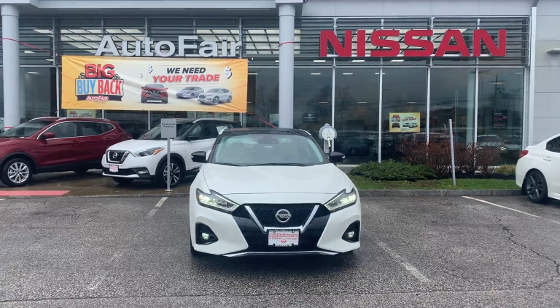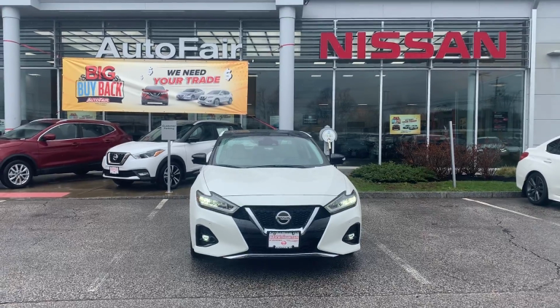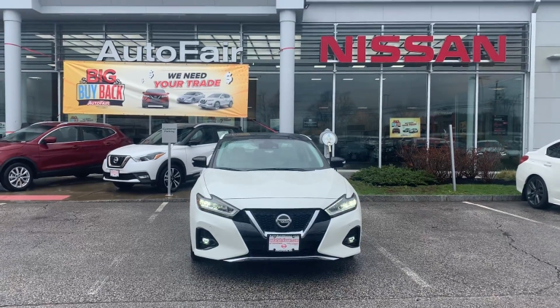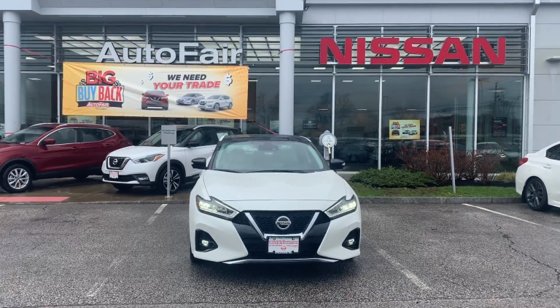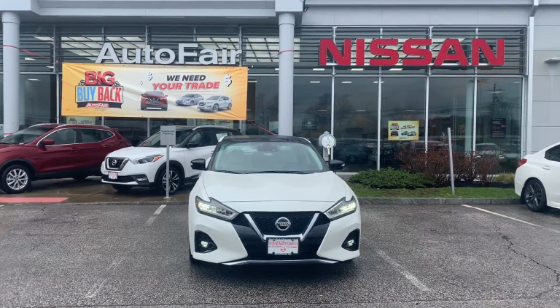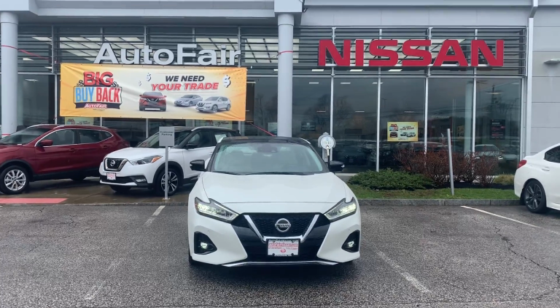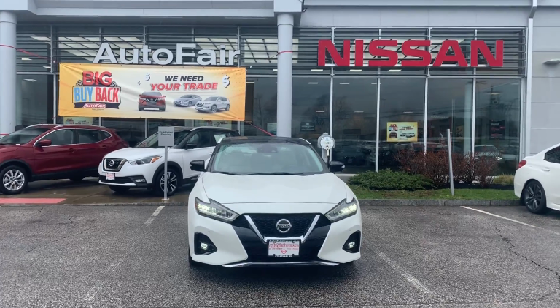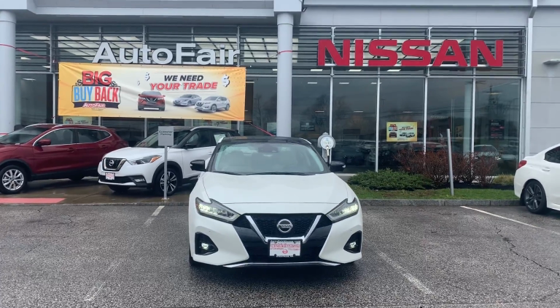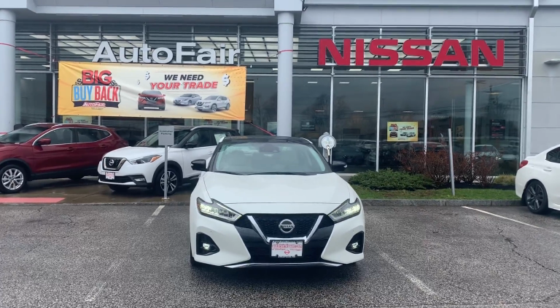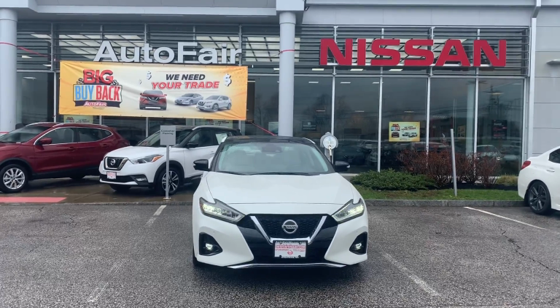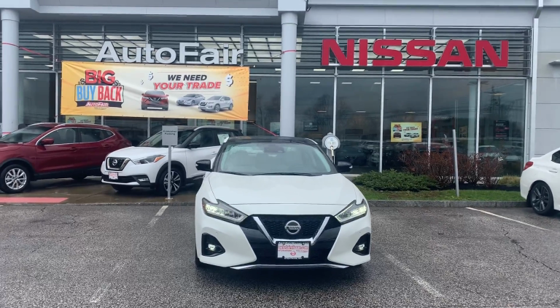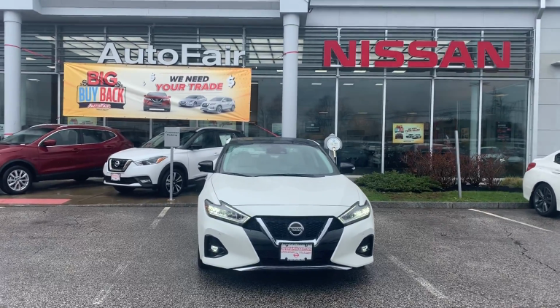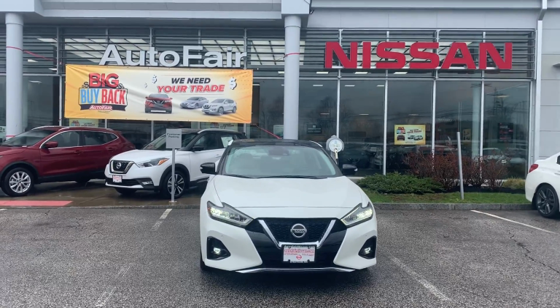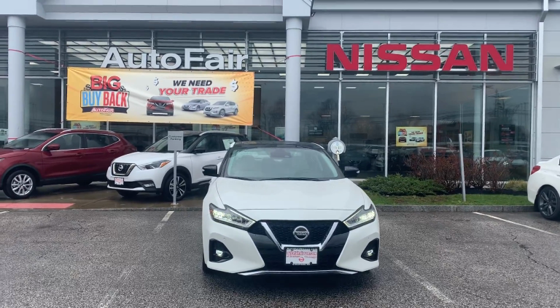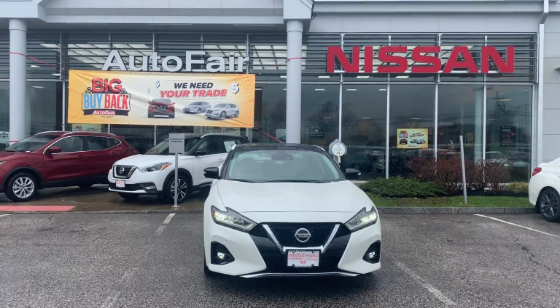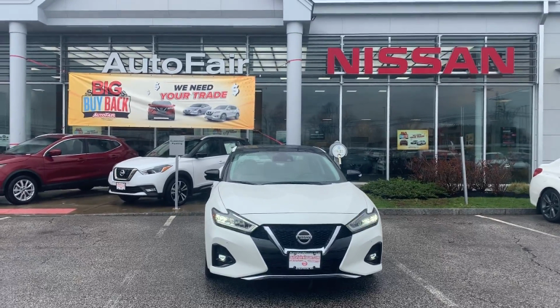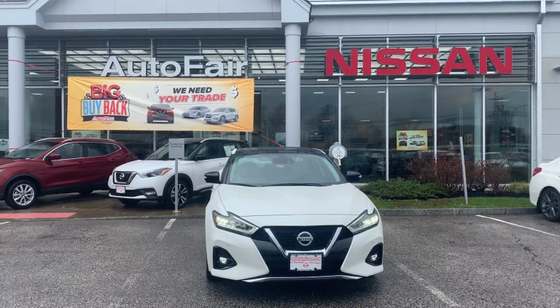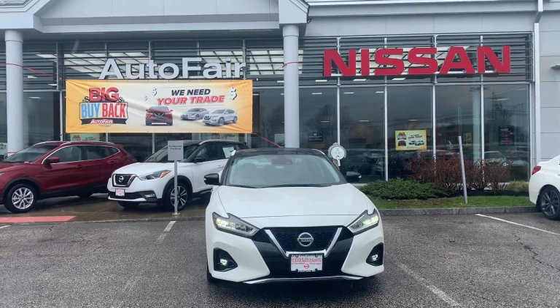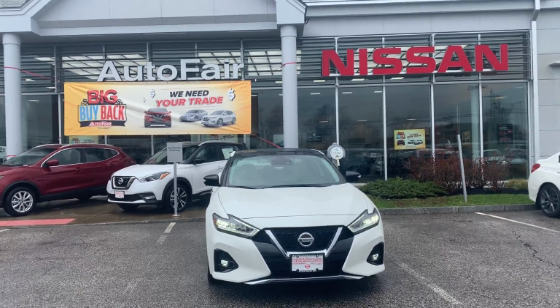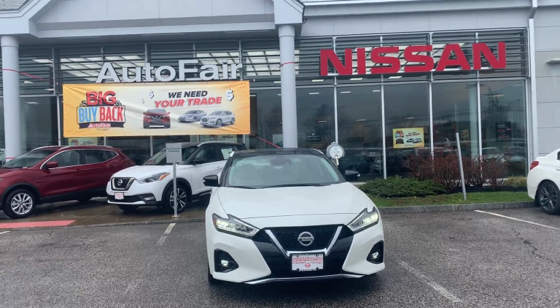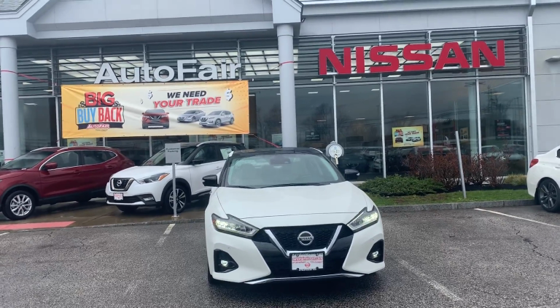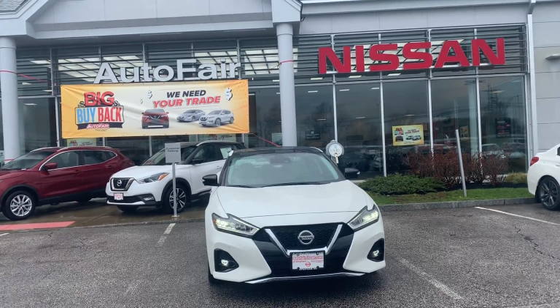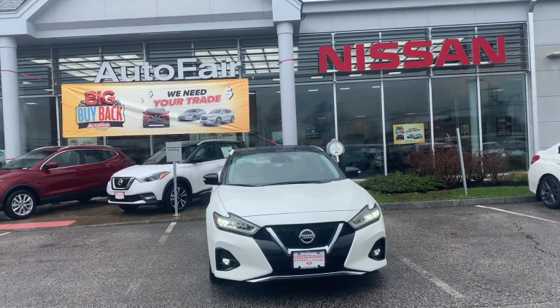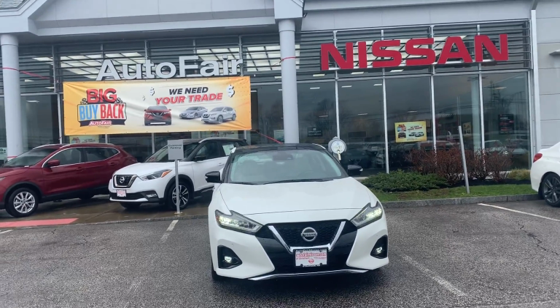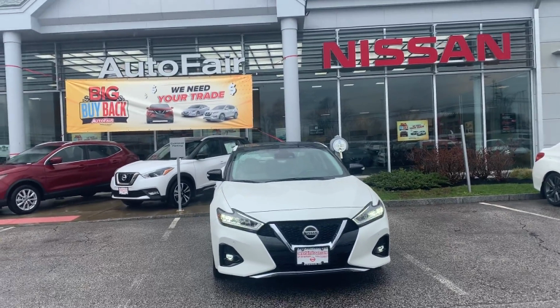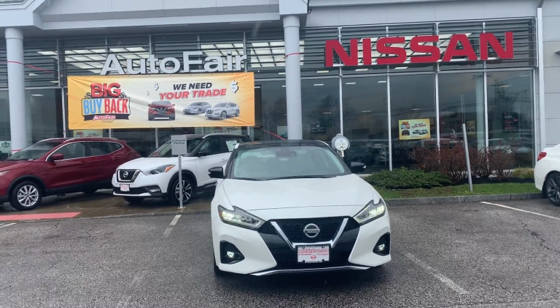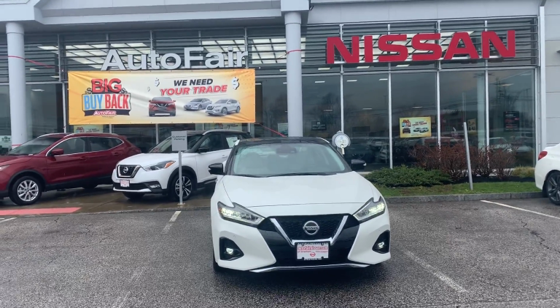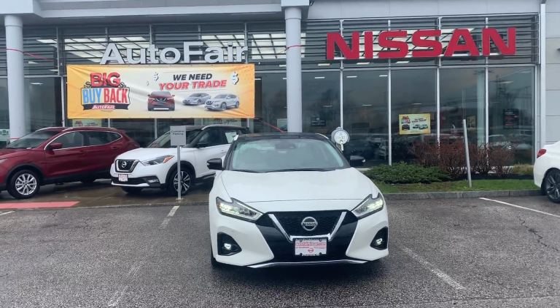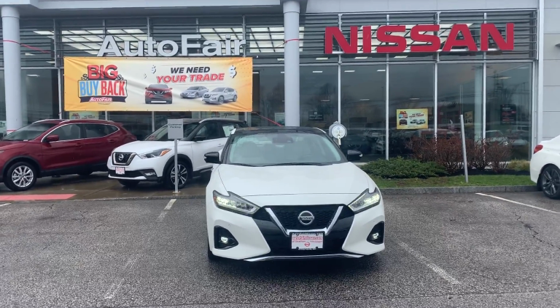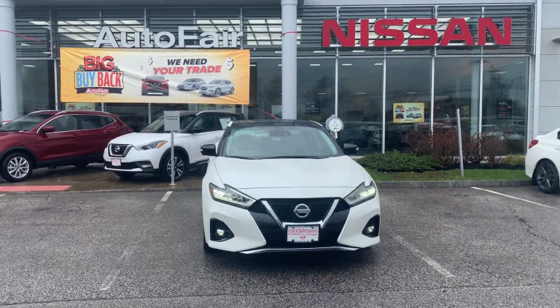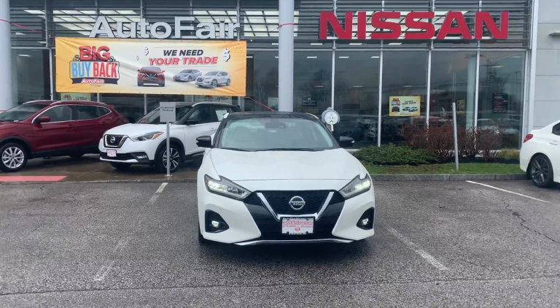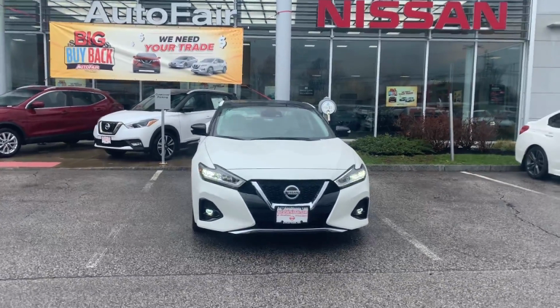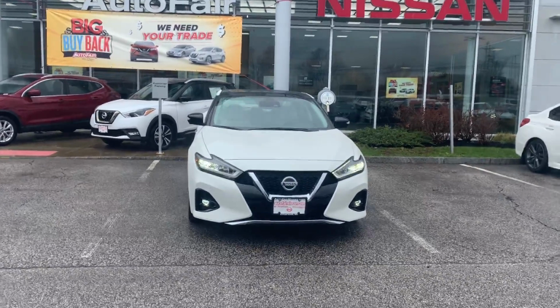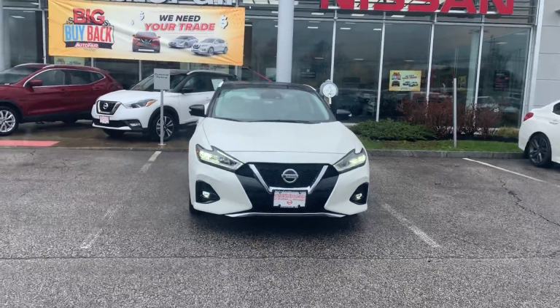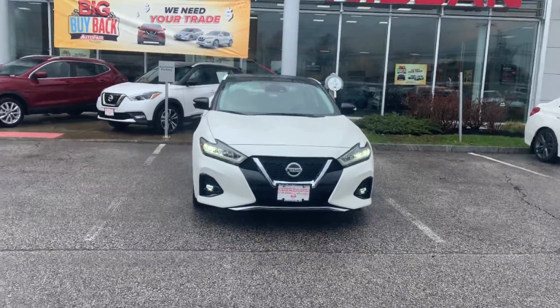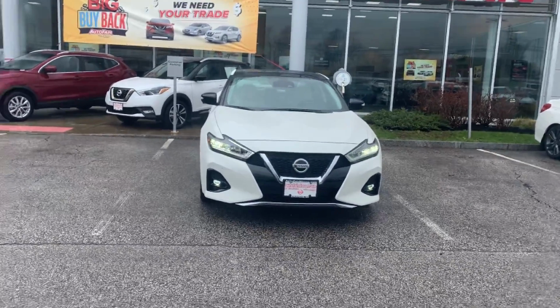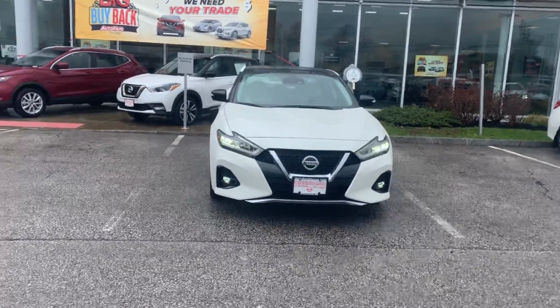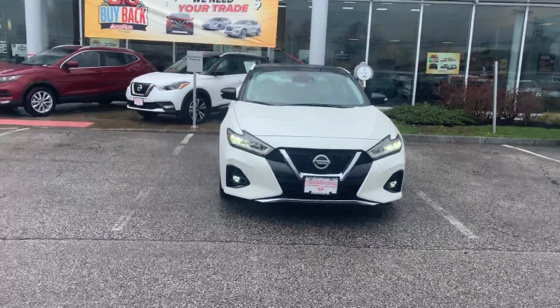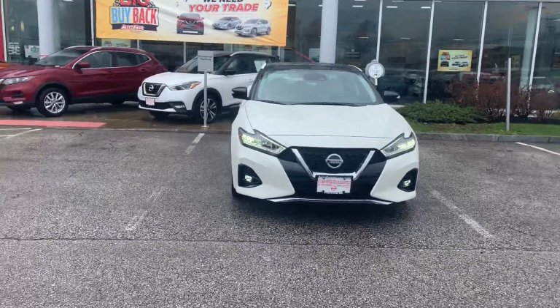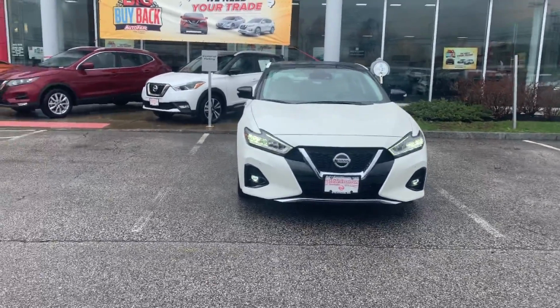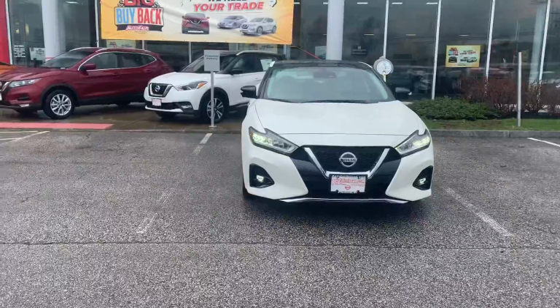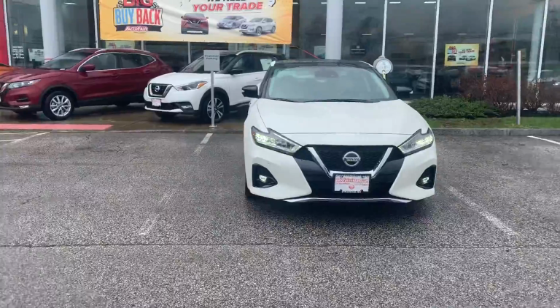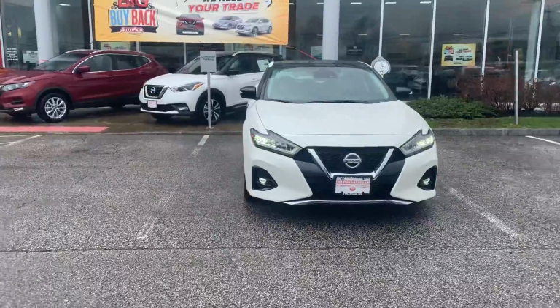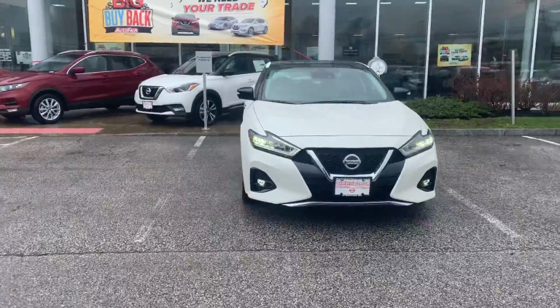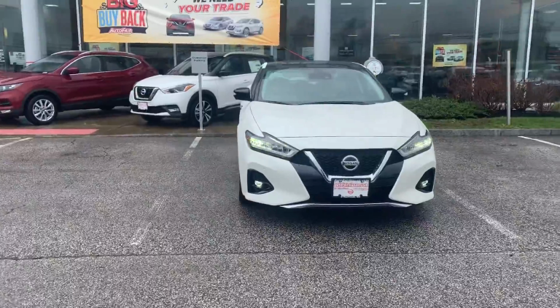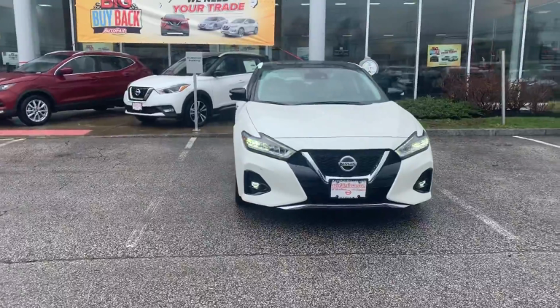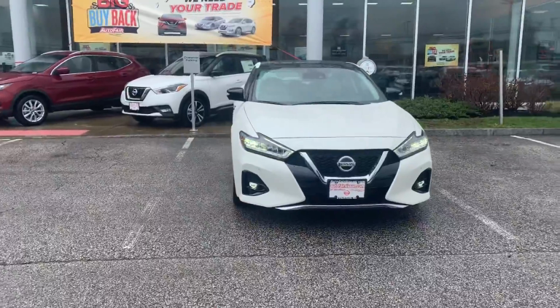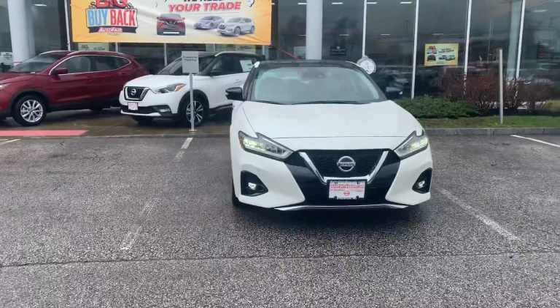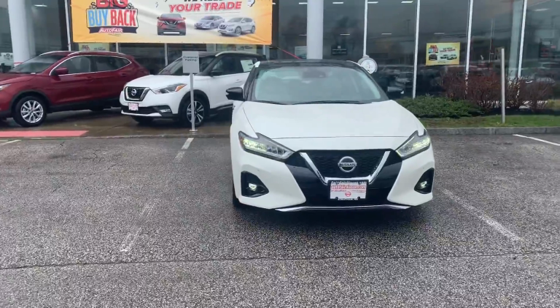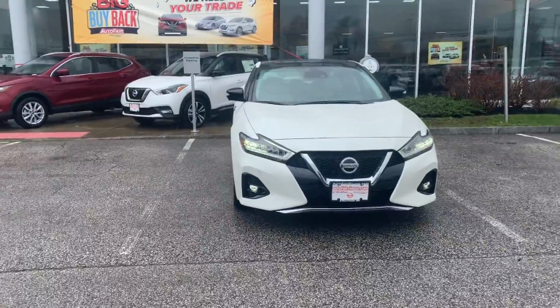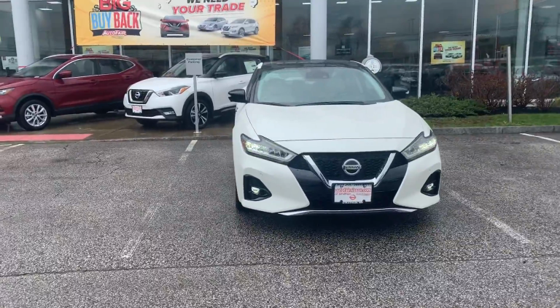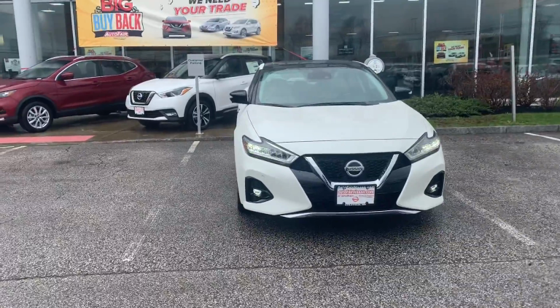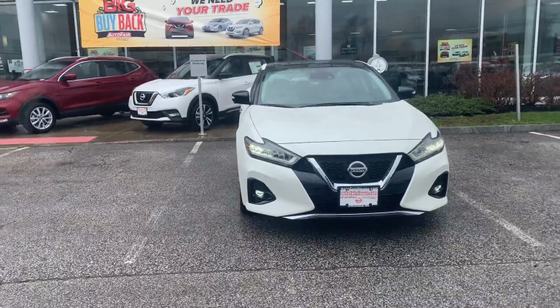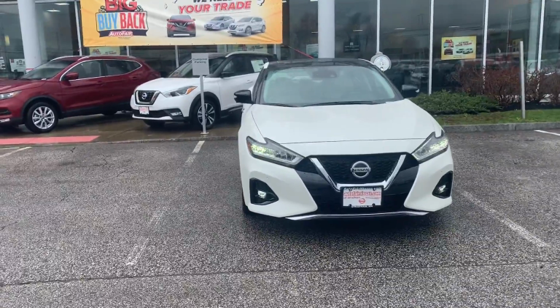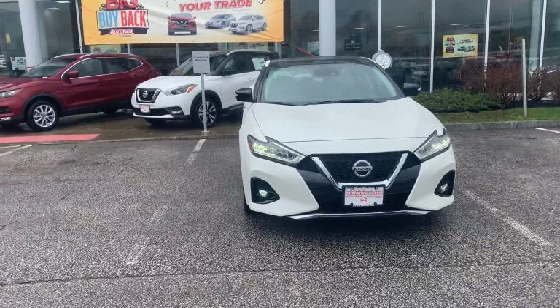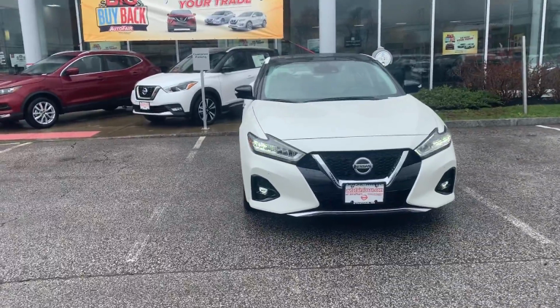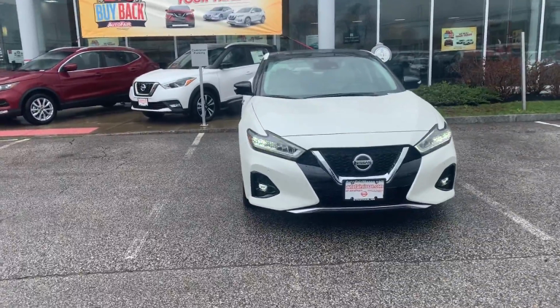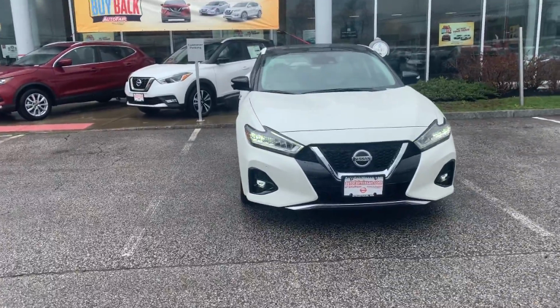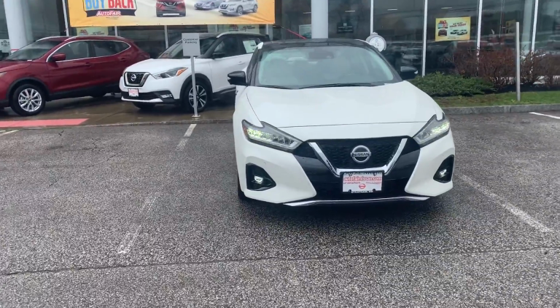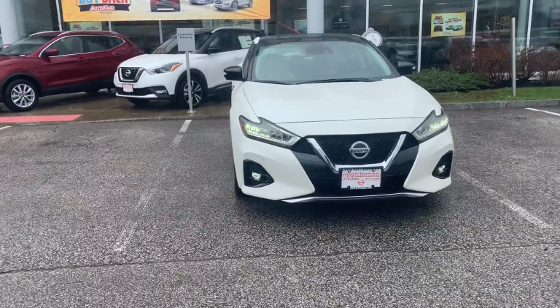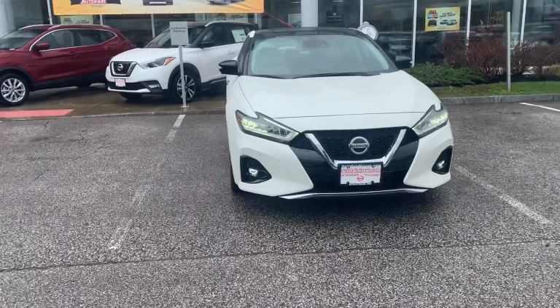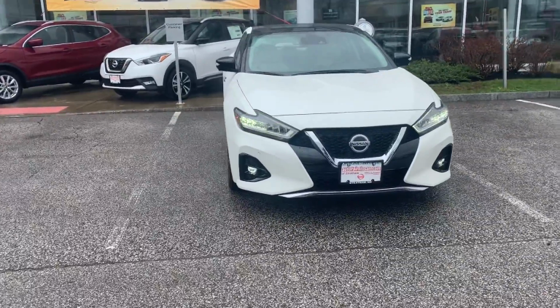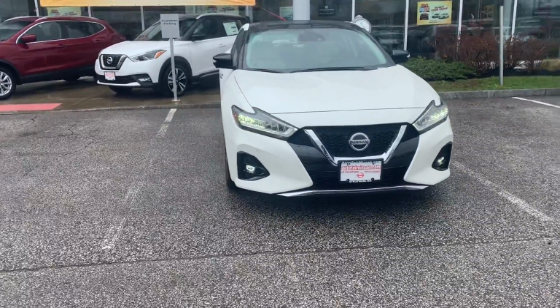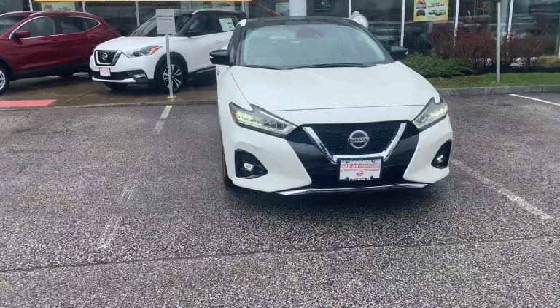What's going on, David? This is Darius coming at you from Autoford, Nissan, and Stratum. And in front of me is a 2019 Maxima Platinum.